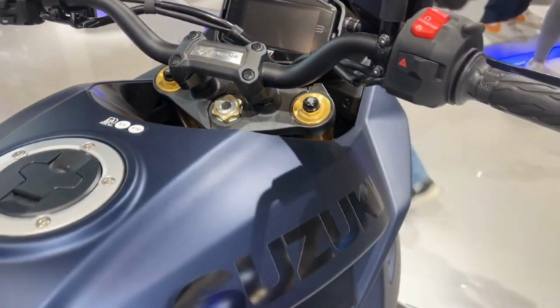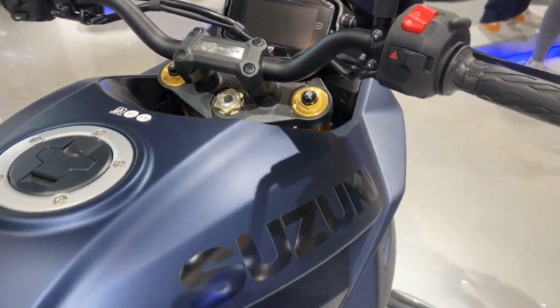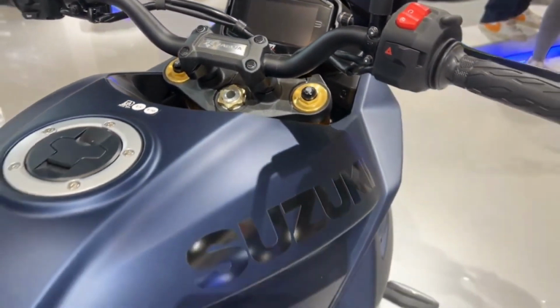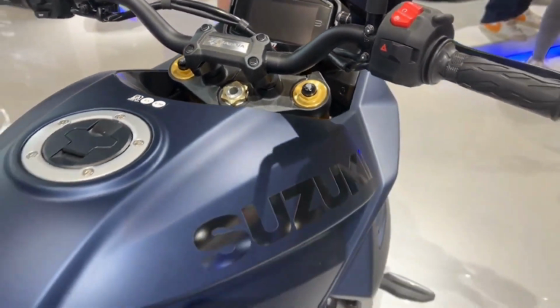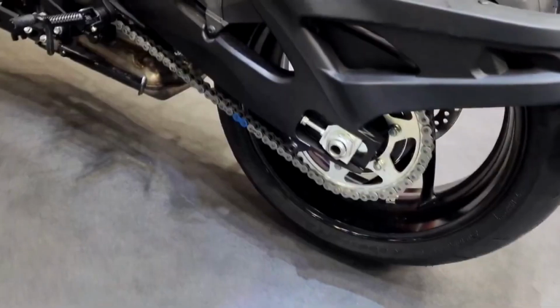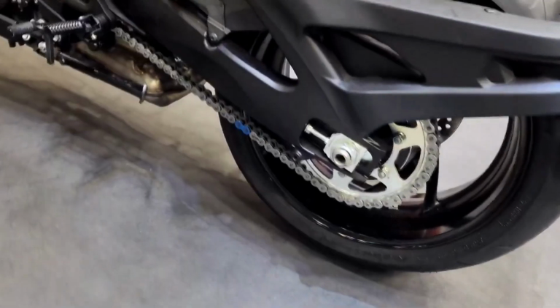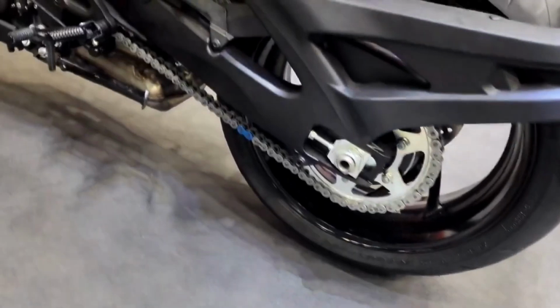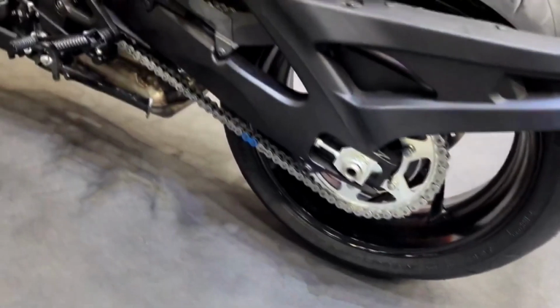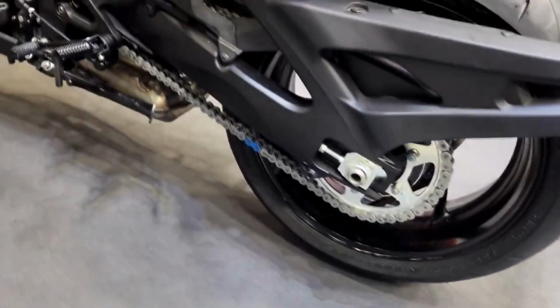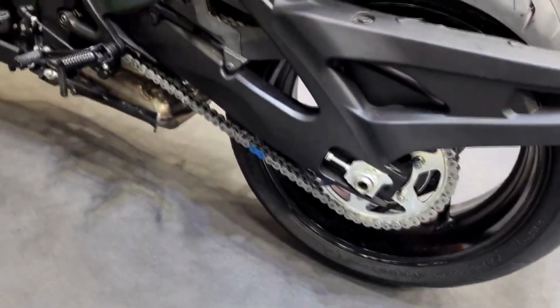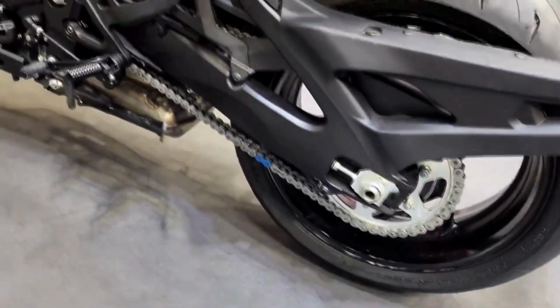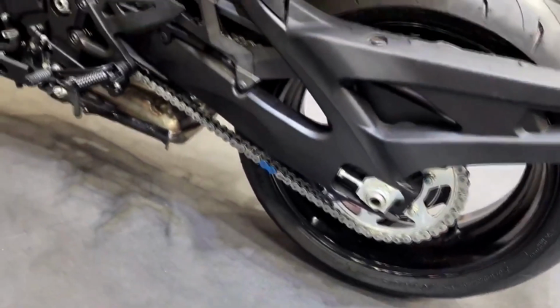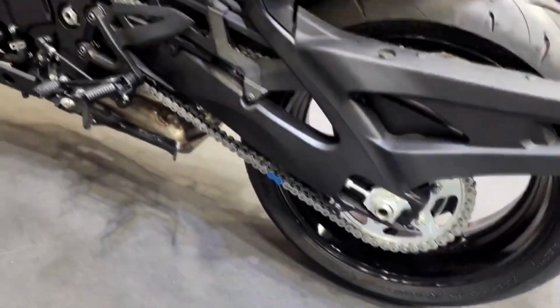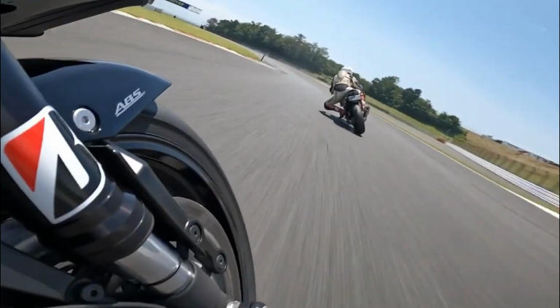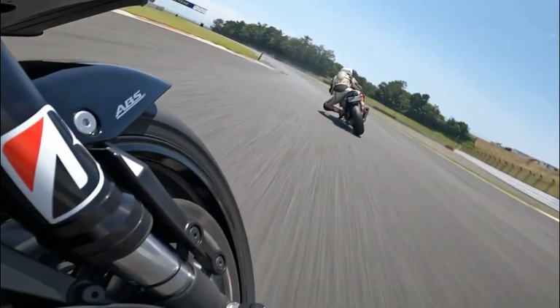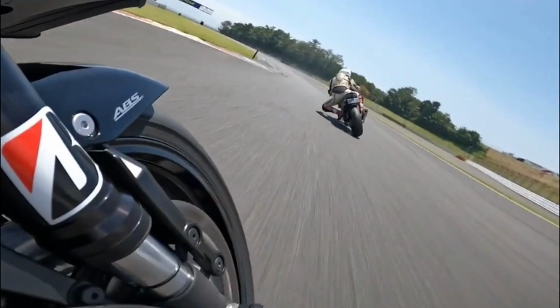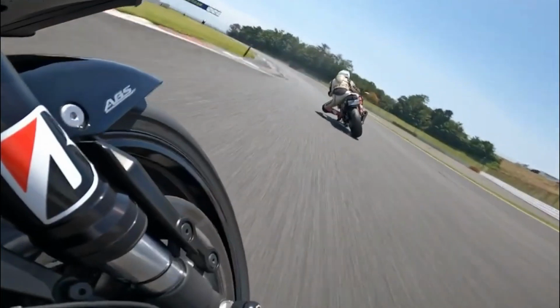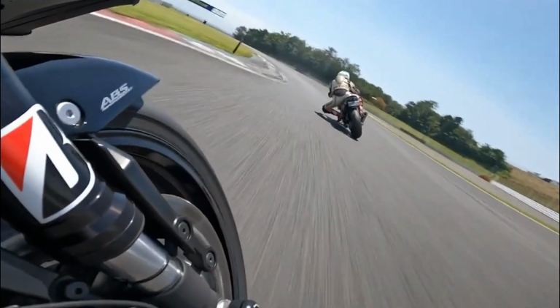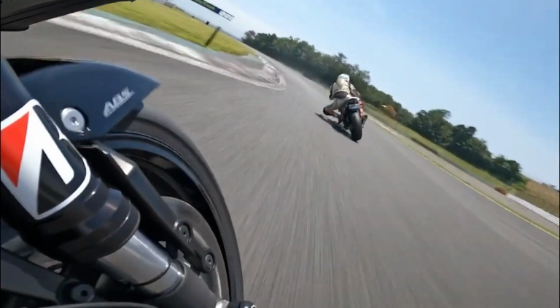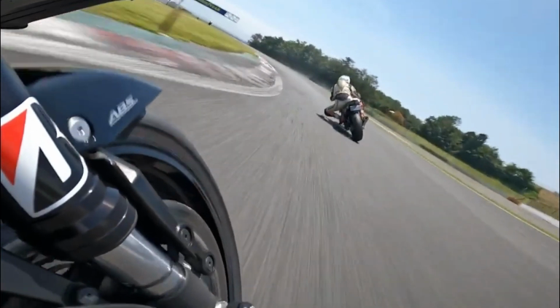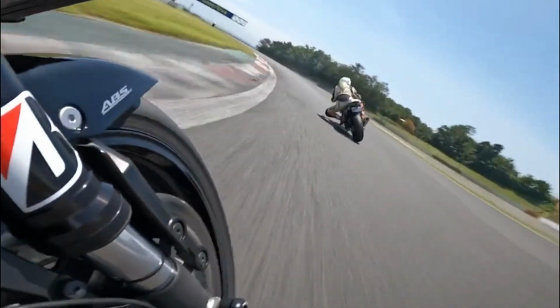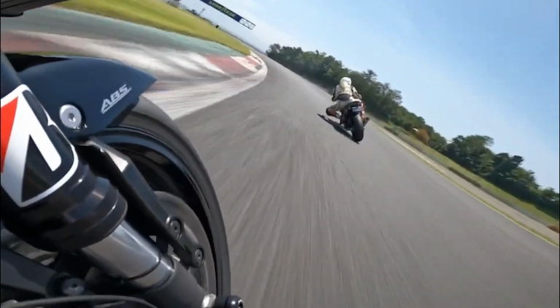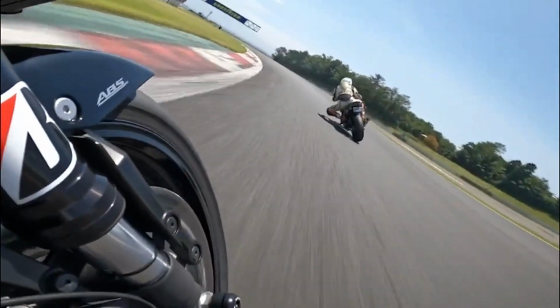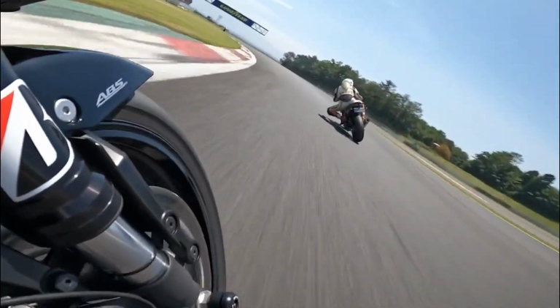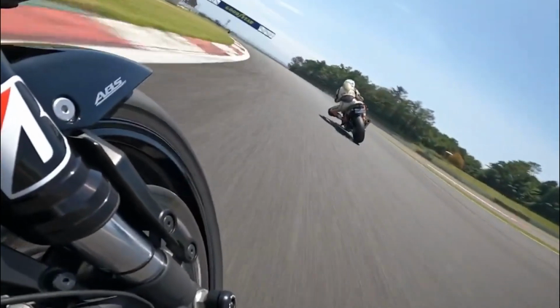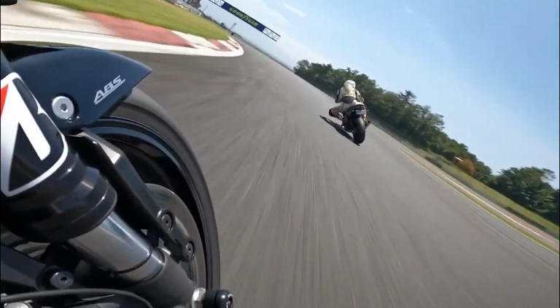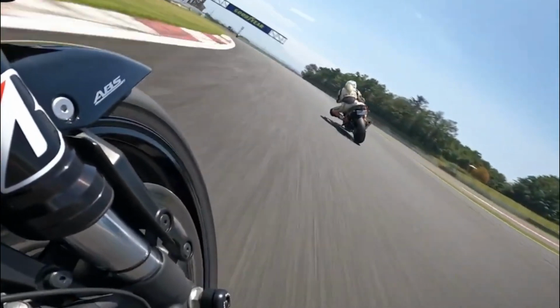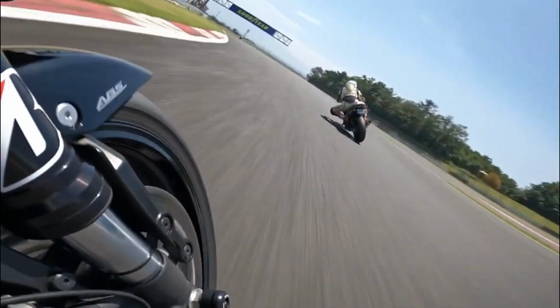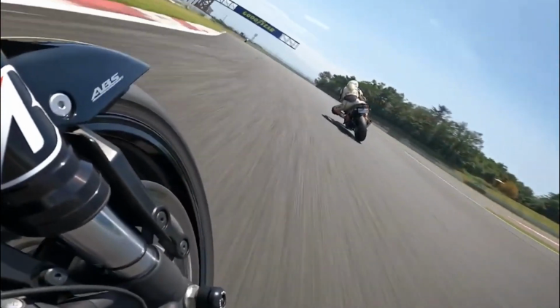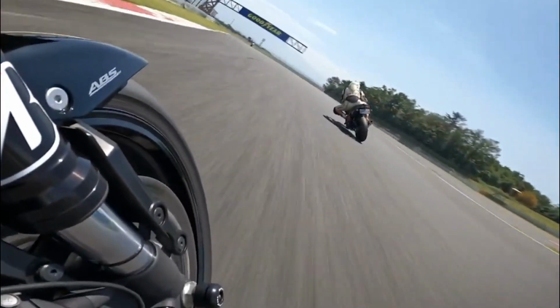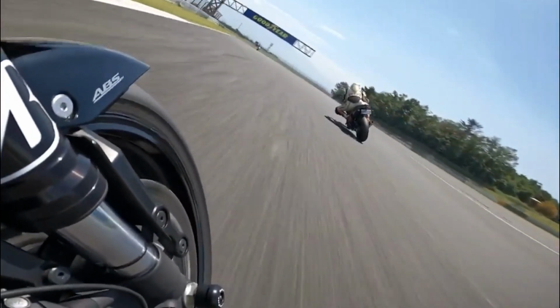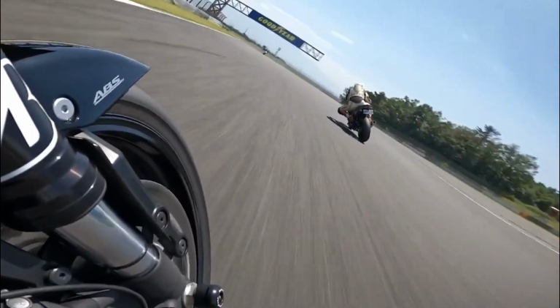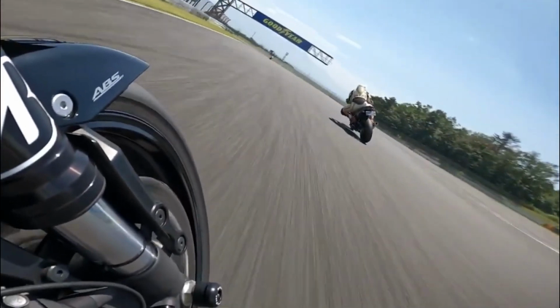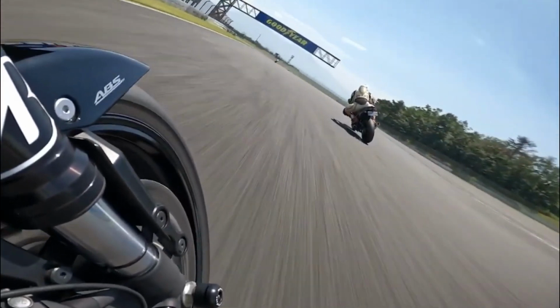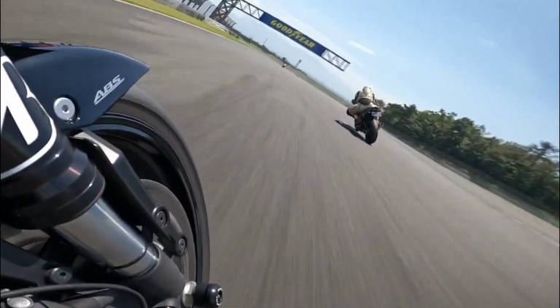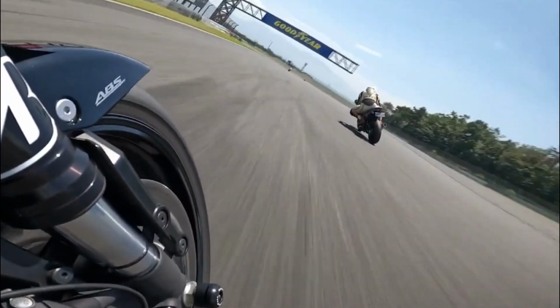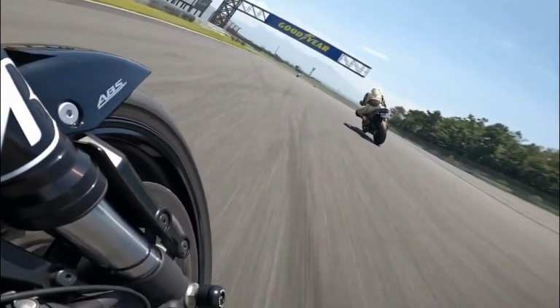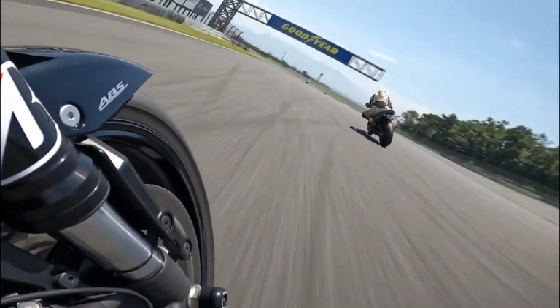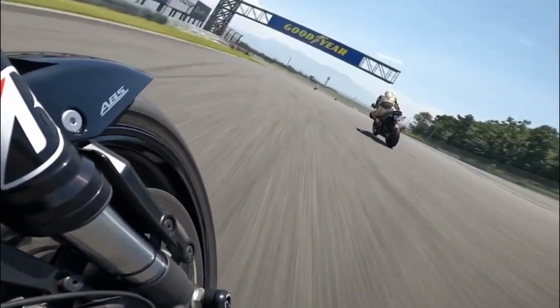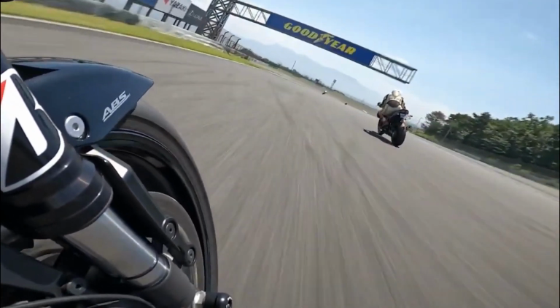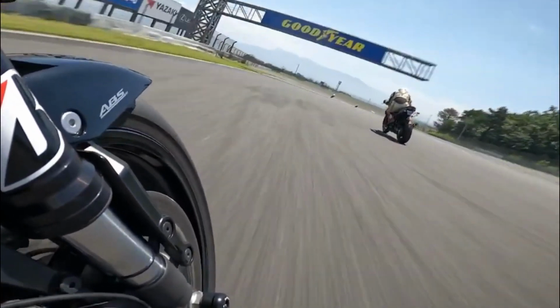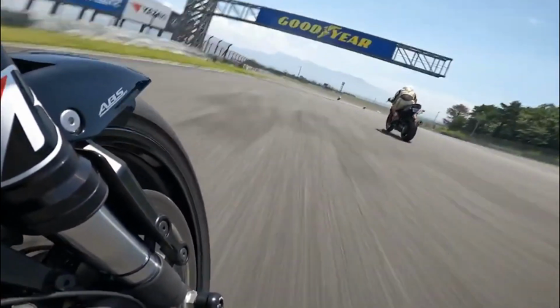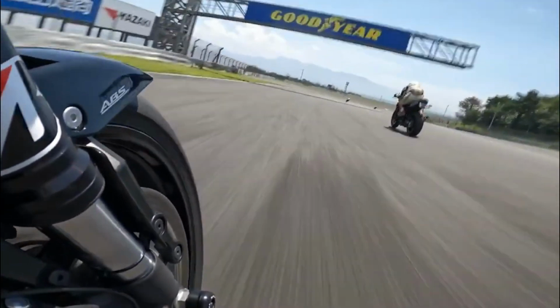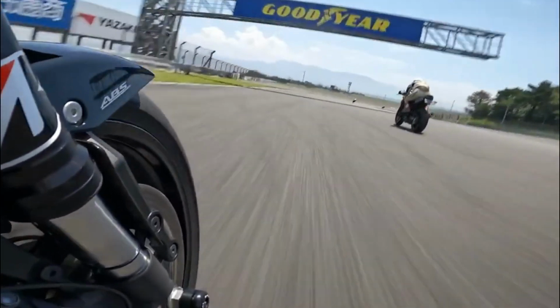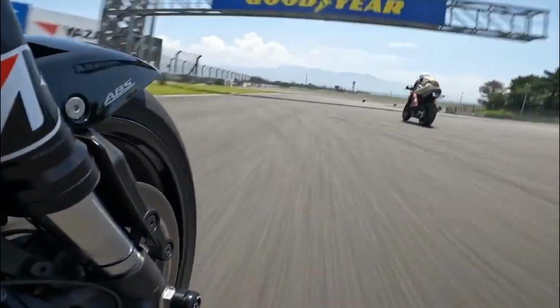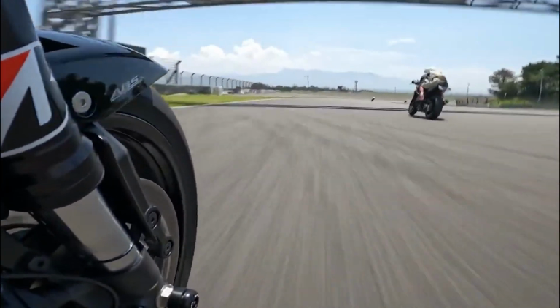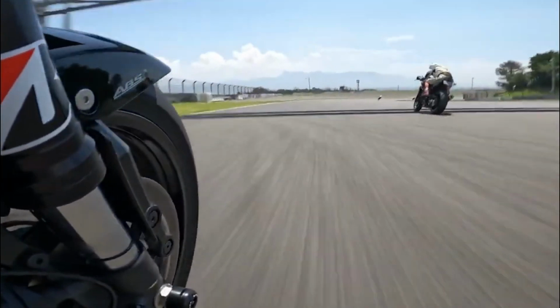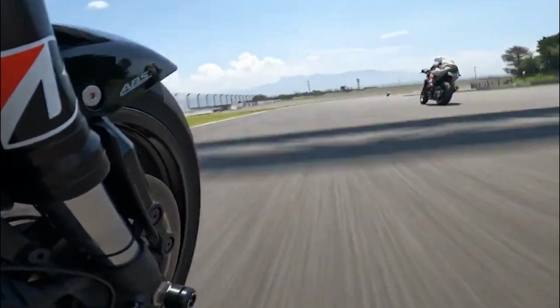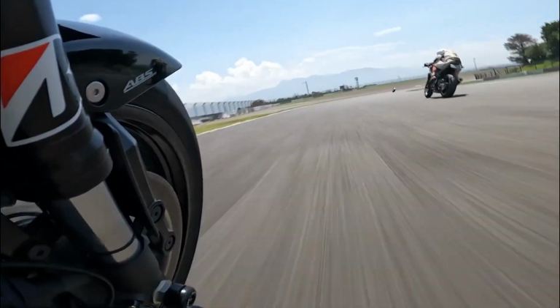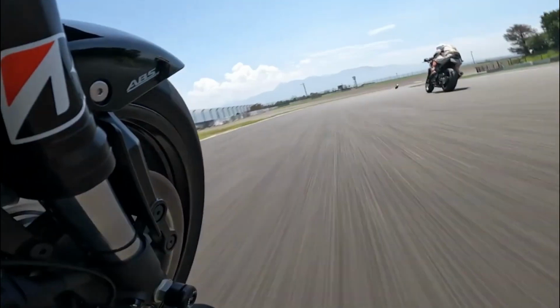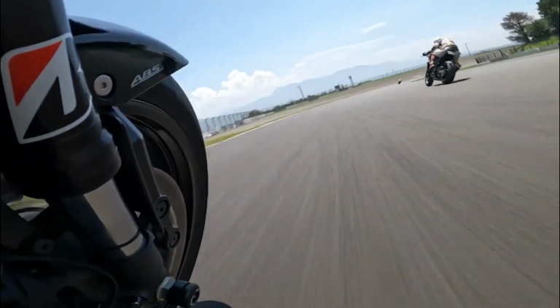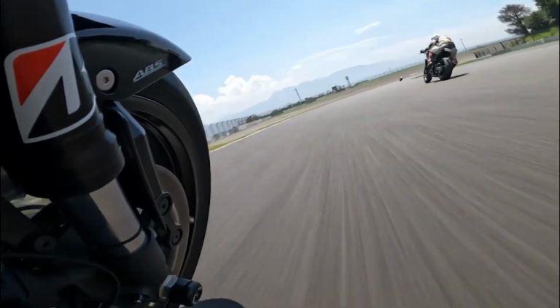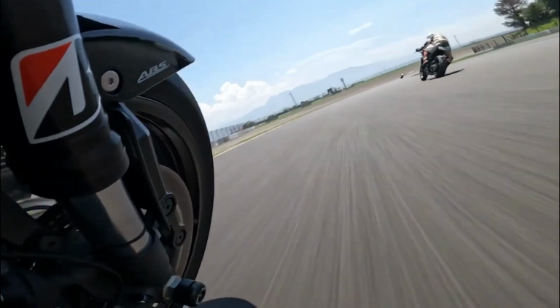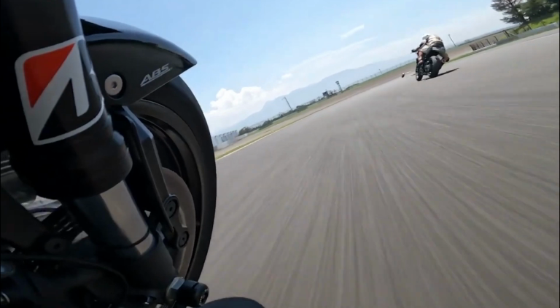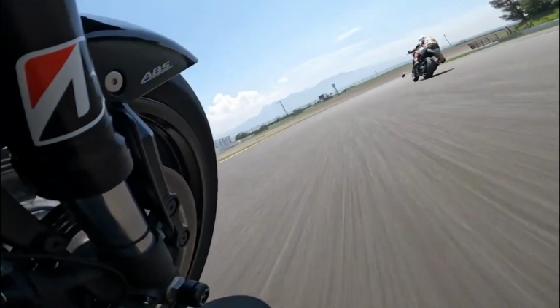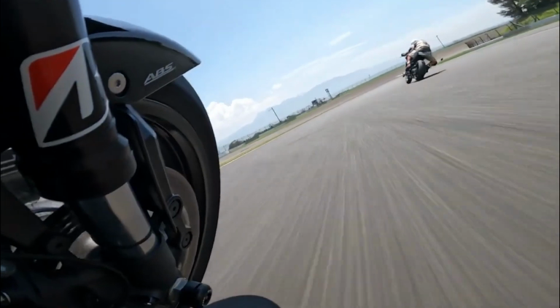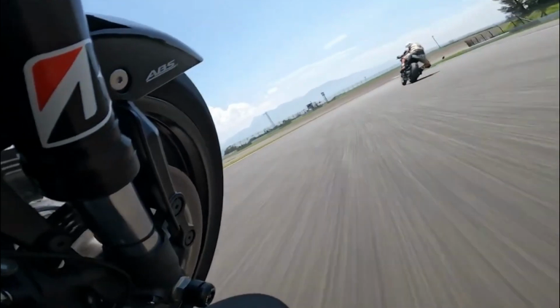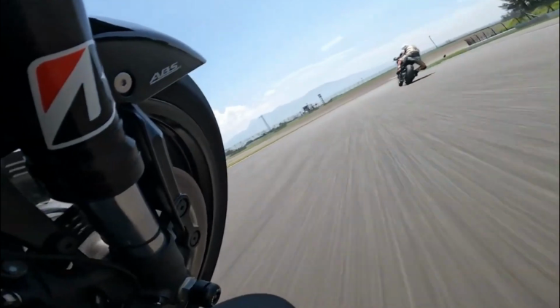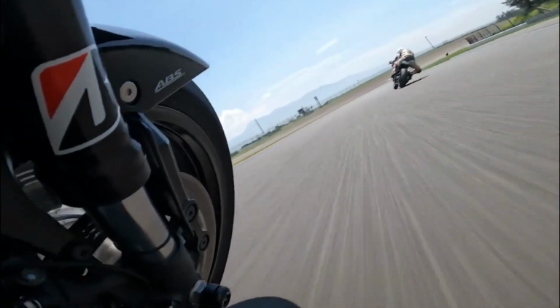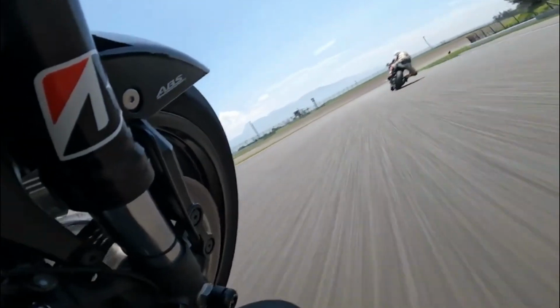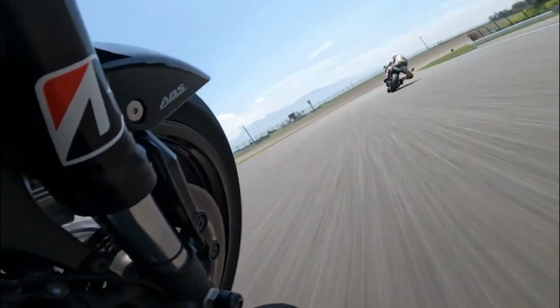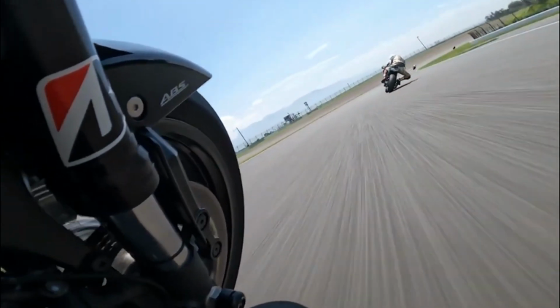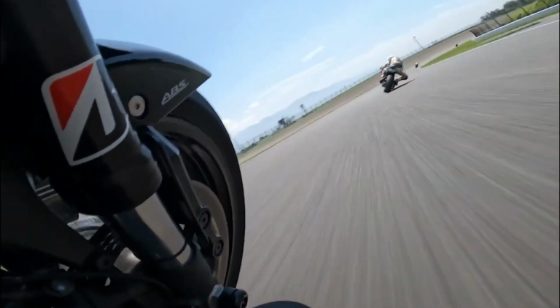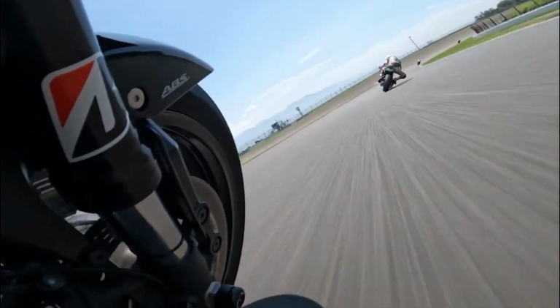Suzuki has prepared a 2024 Katana microsite with a comprehensive feature list for additional information. Thanks for watching!